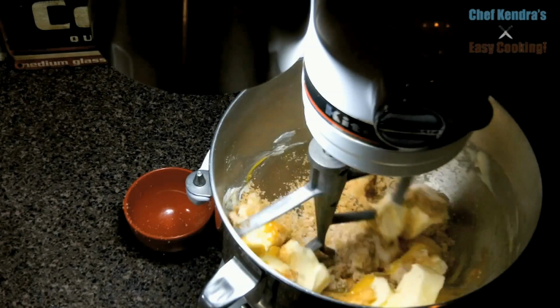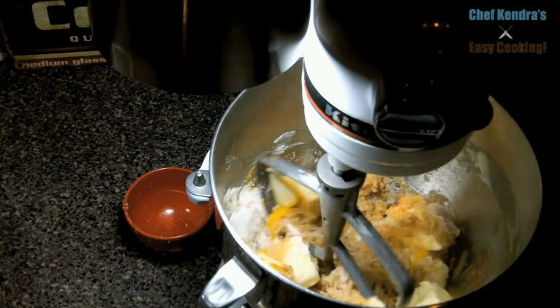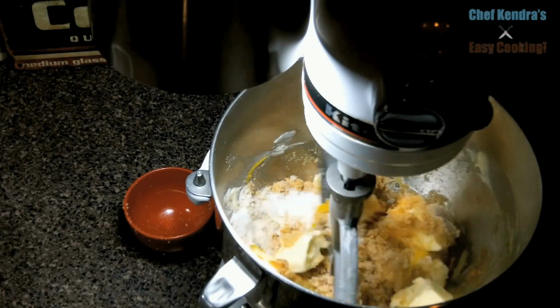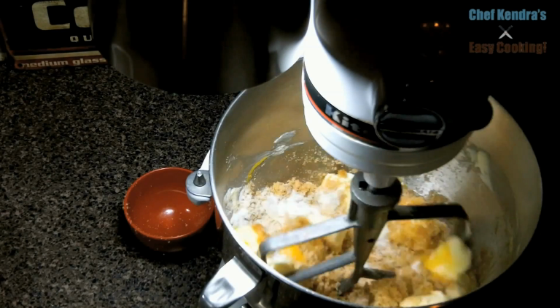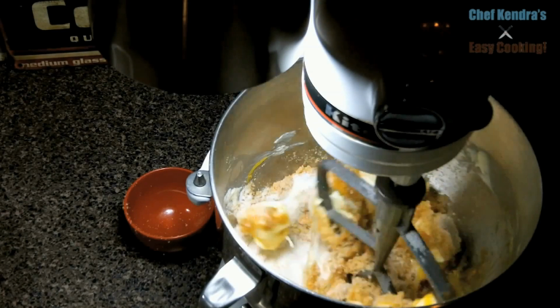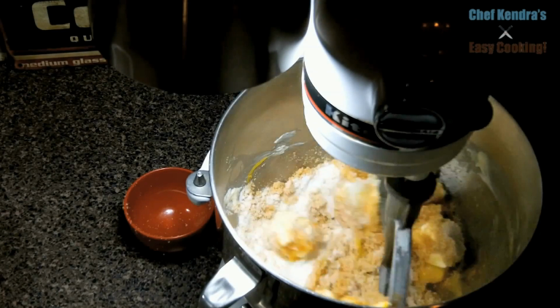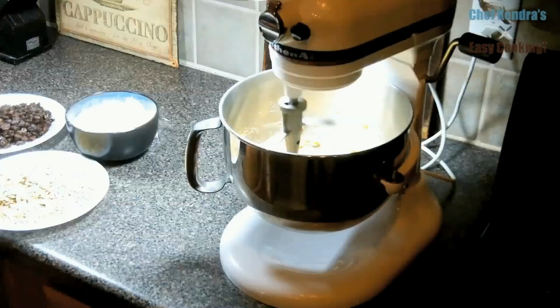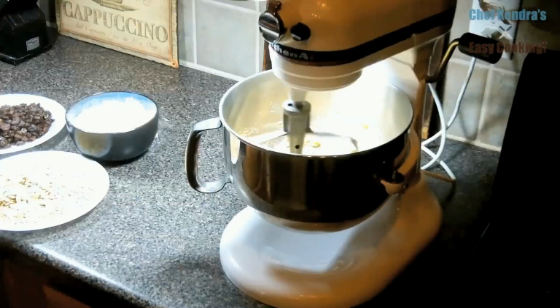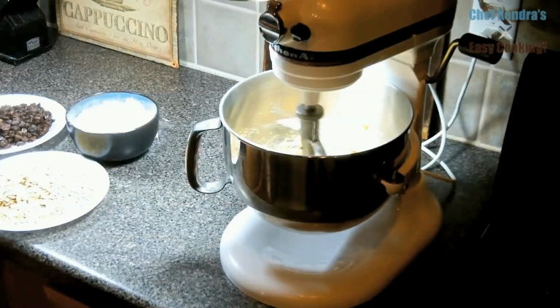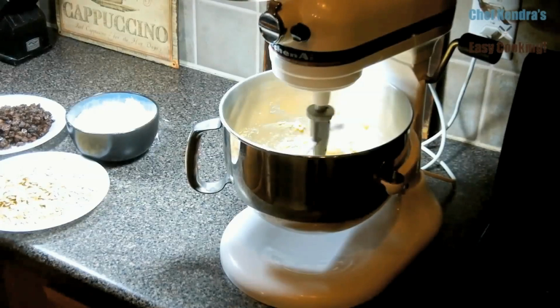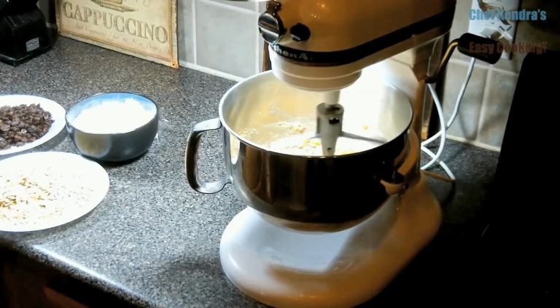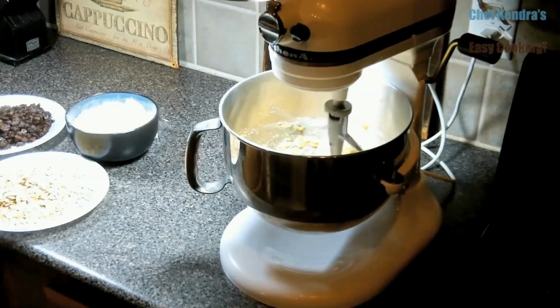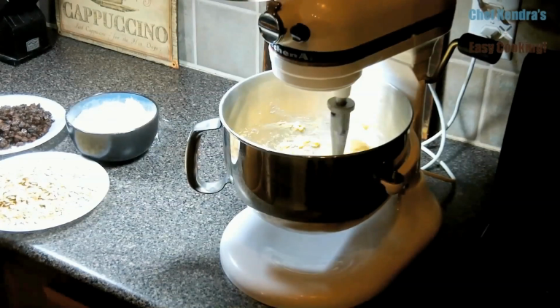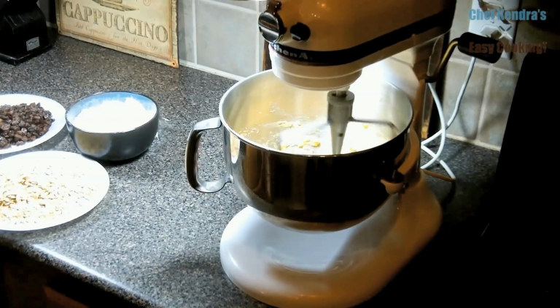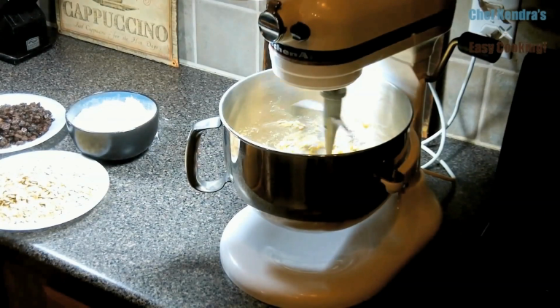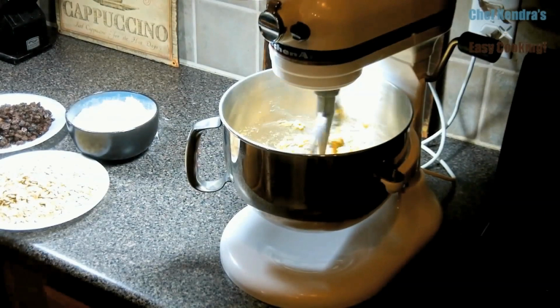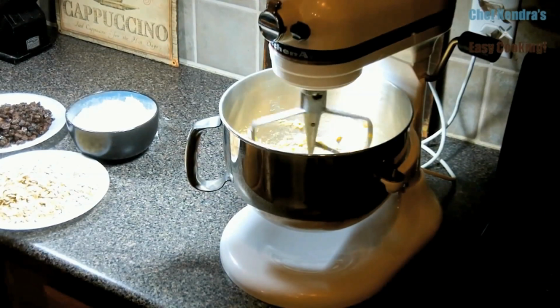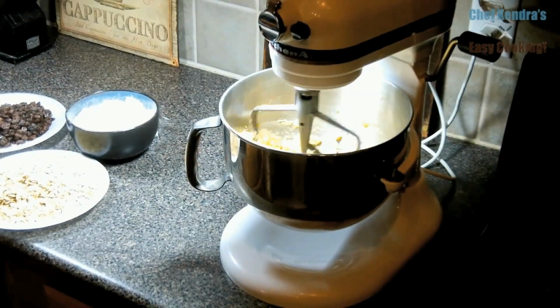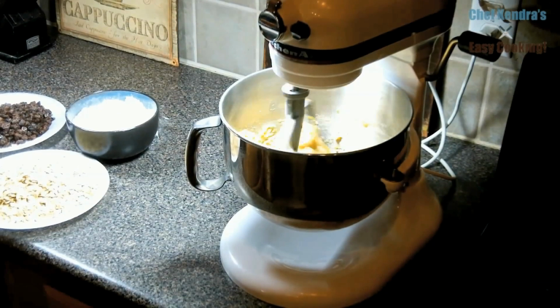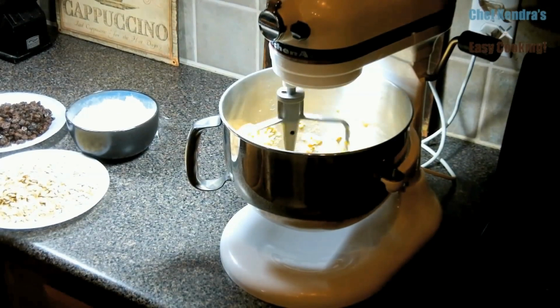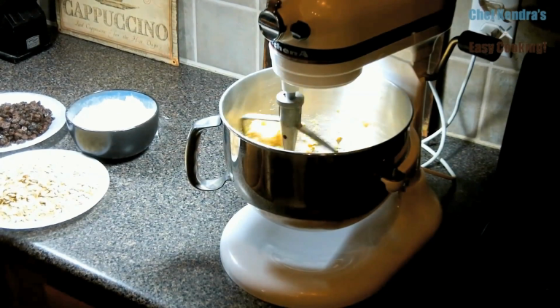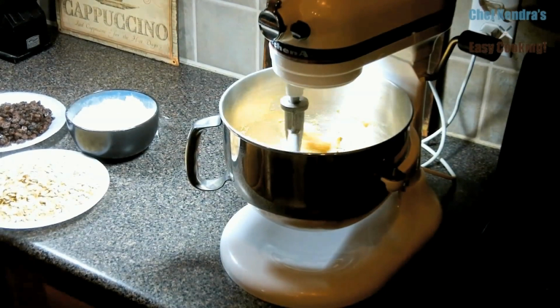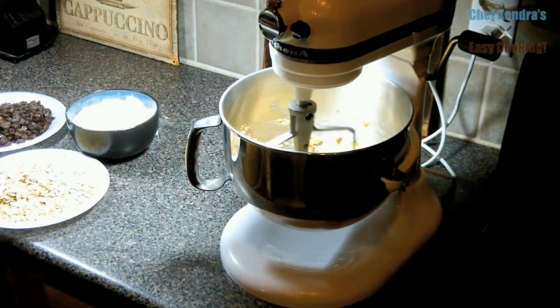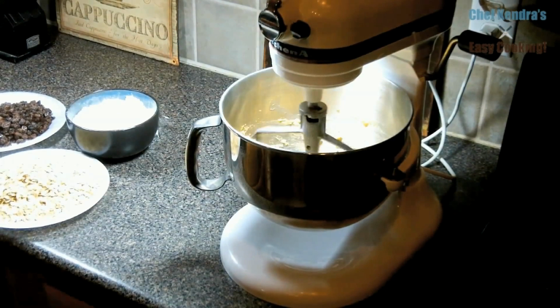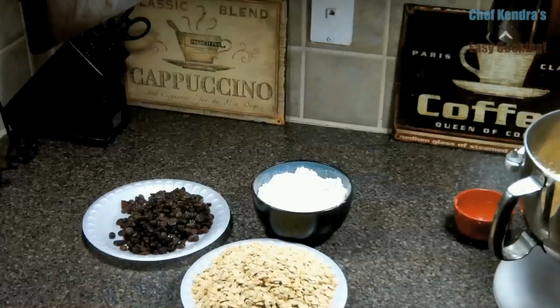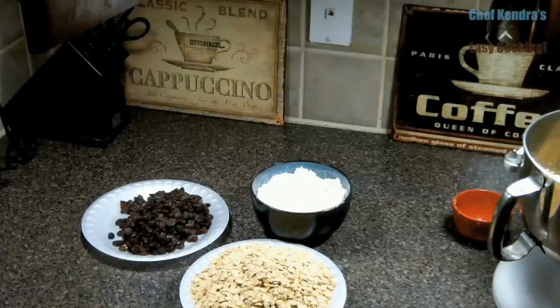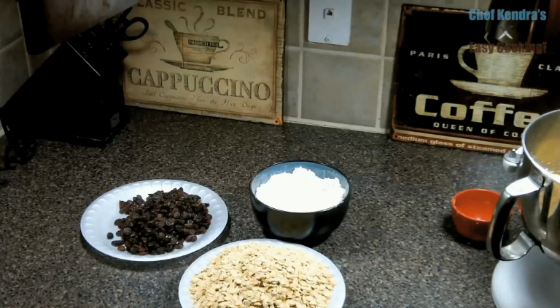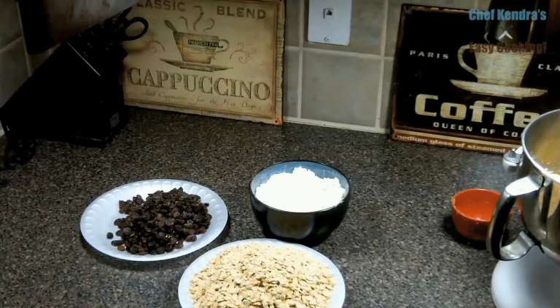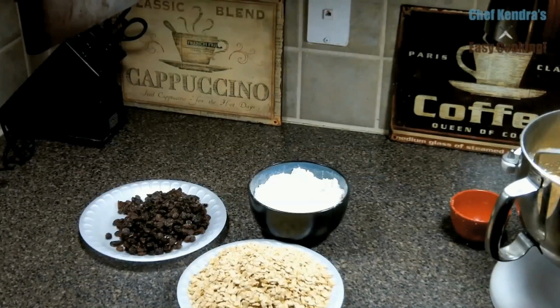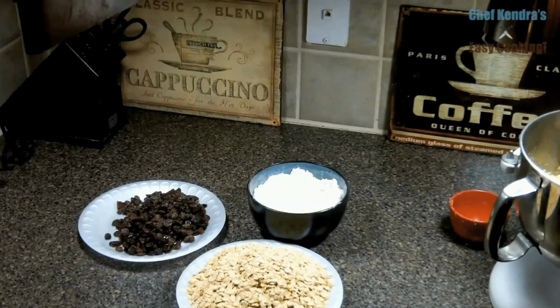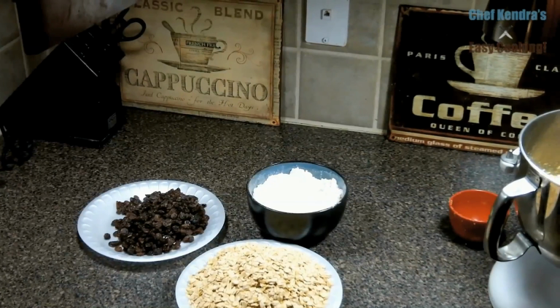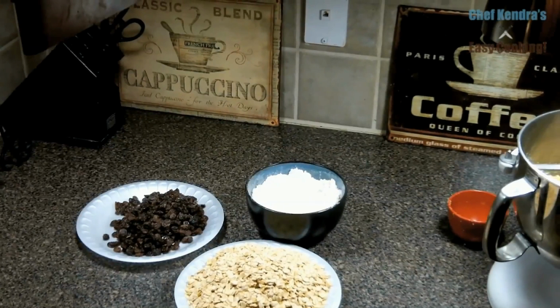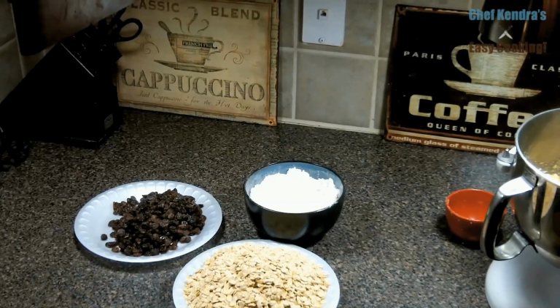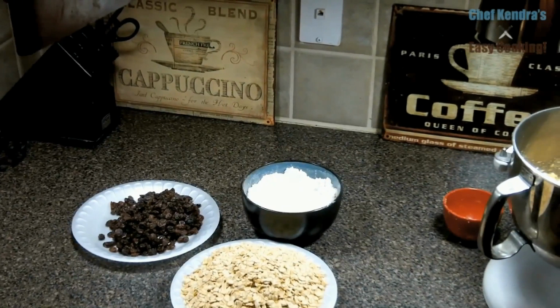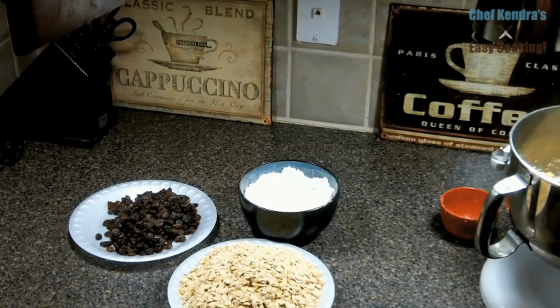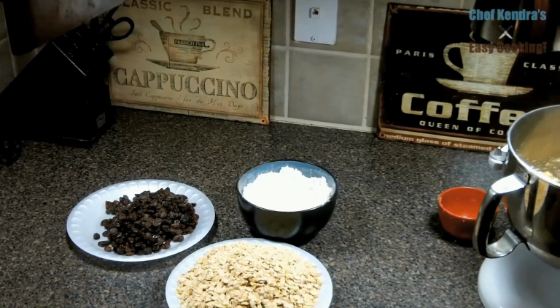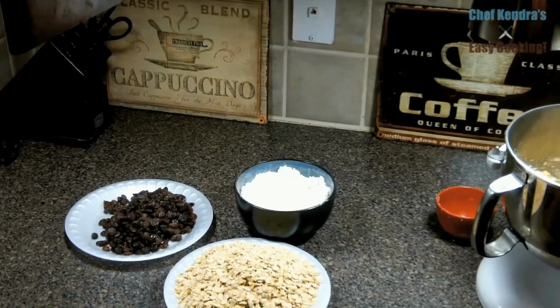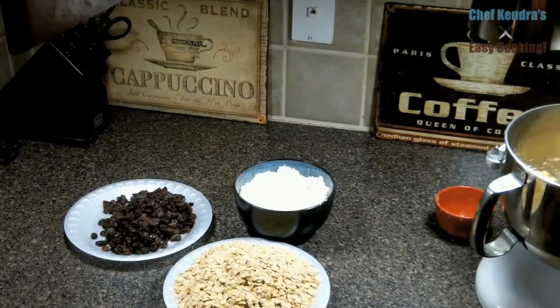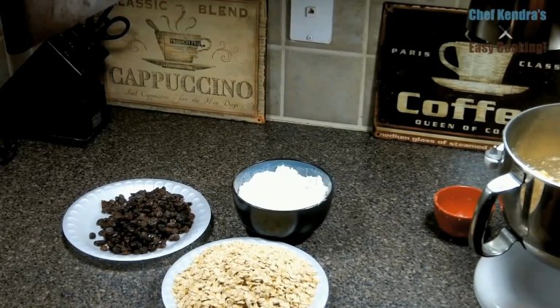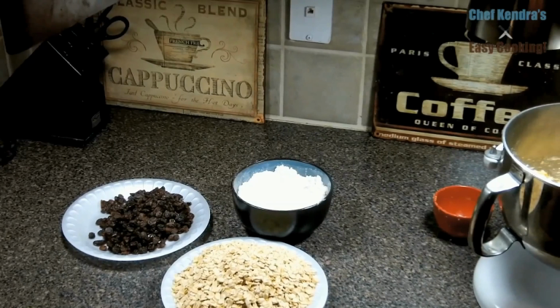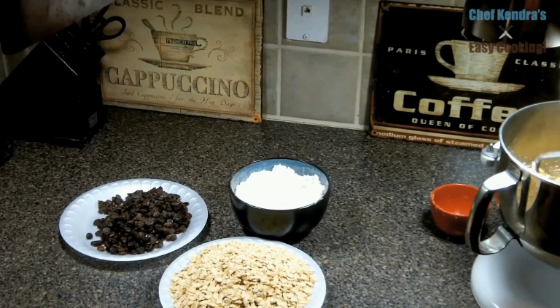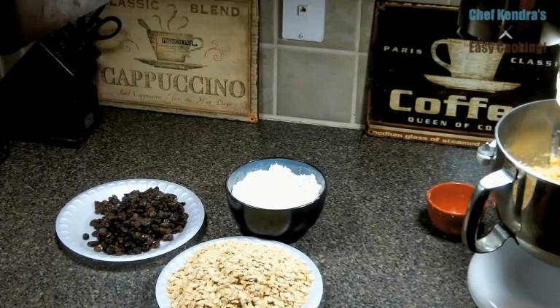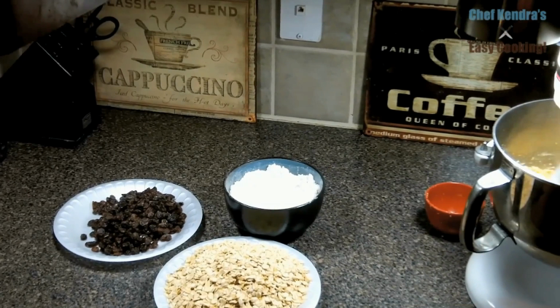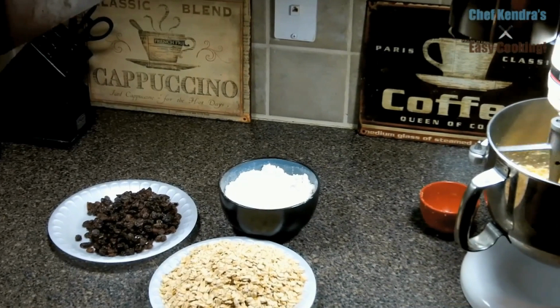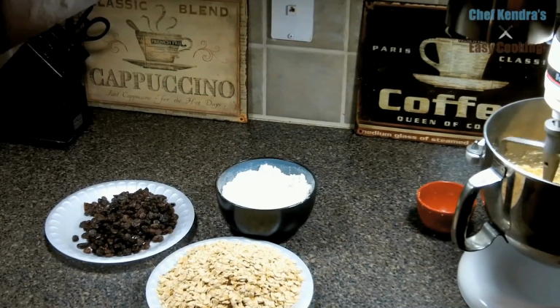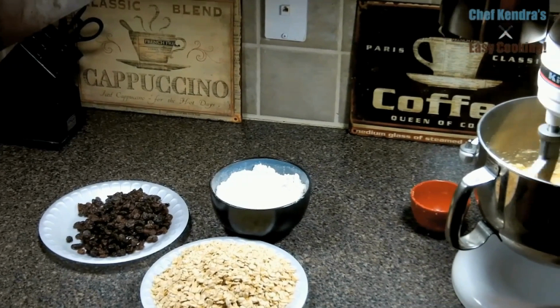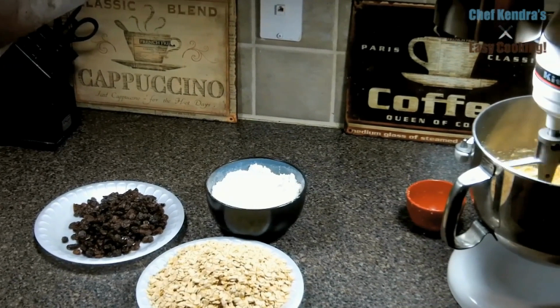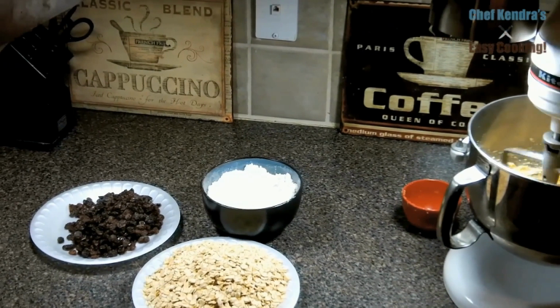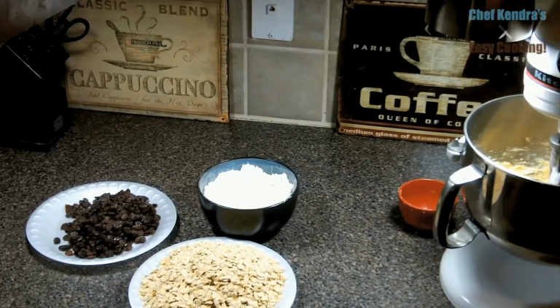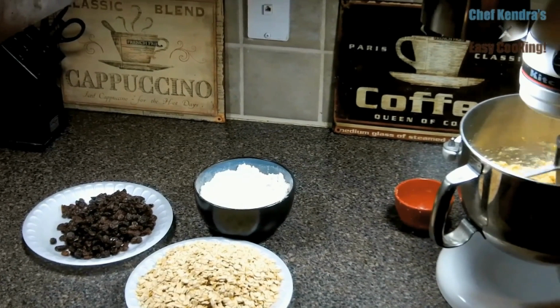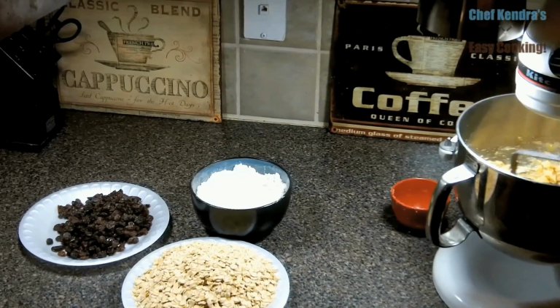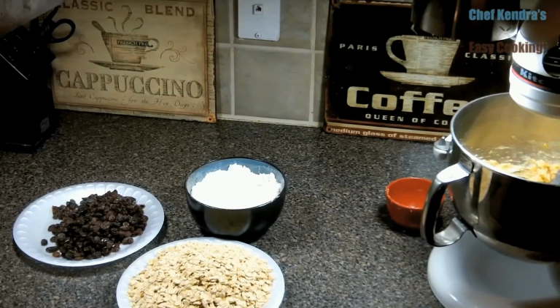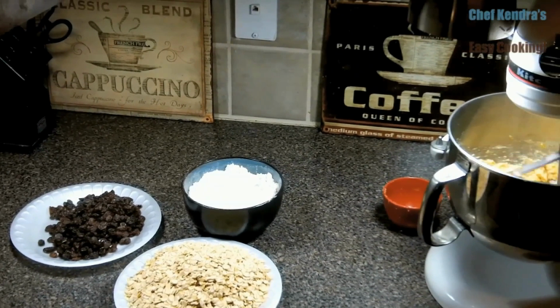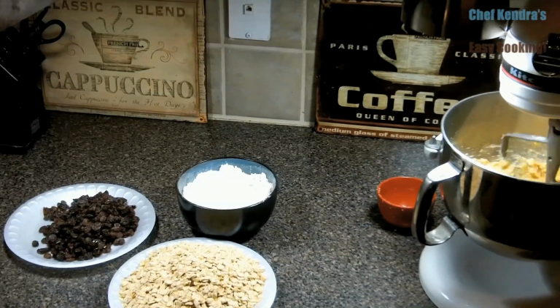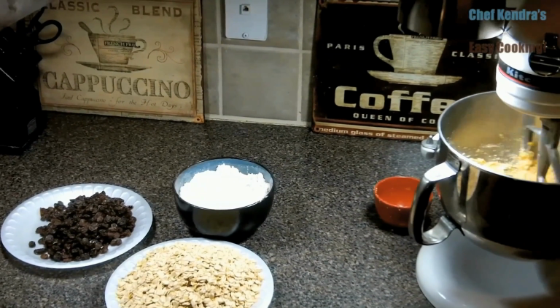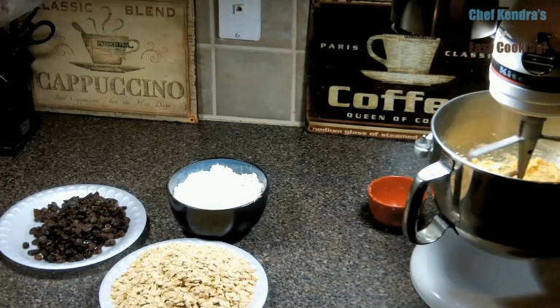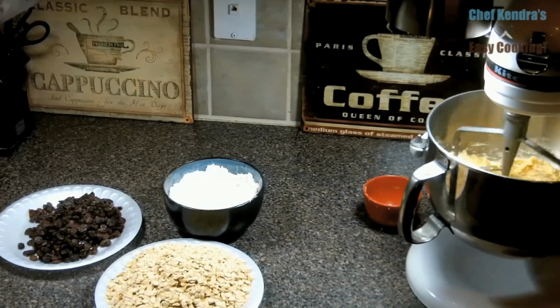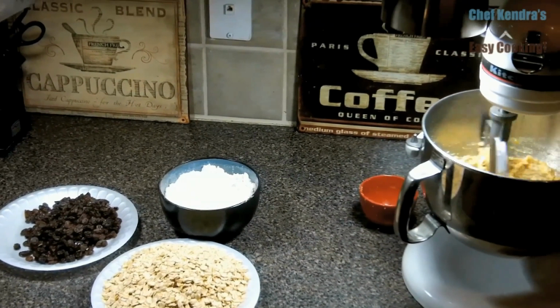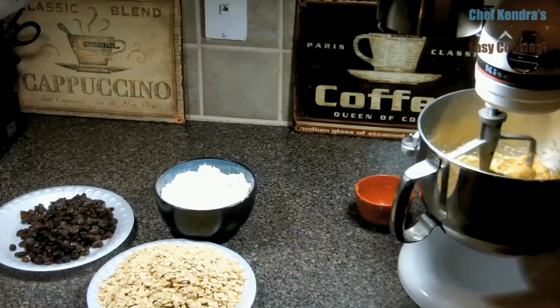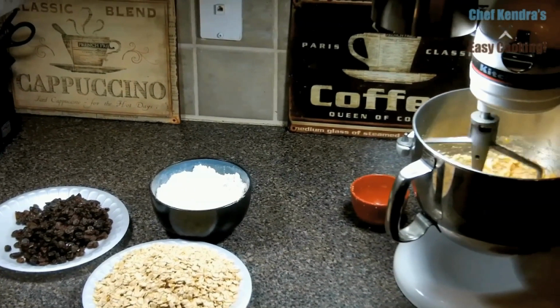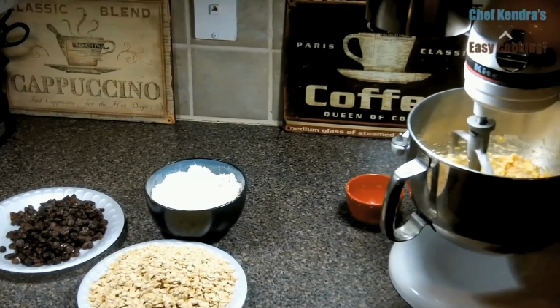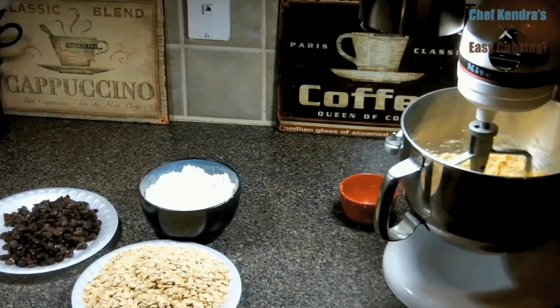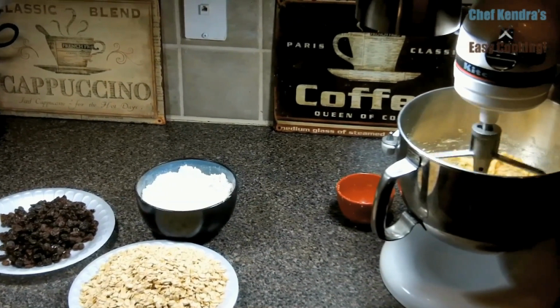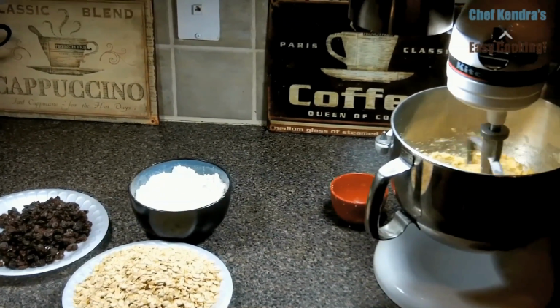These will stay chewy for about 3 or 4 days in an airtight container, and it's the brown sugar that keeps them moist.